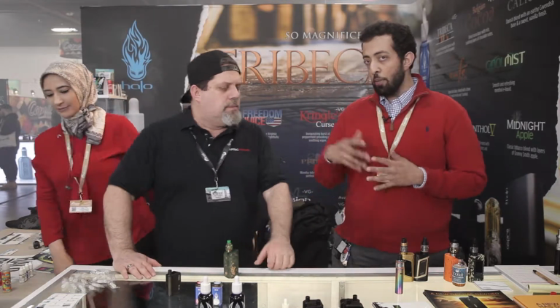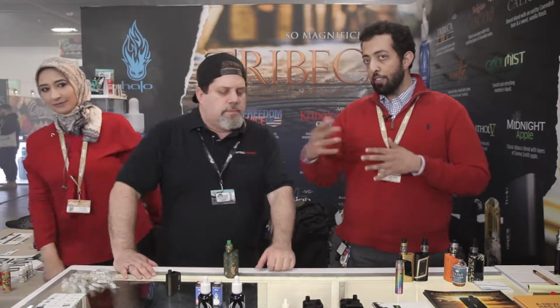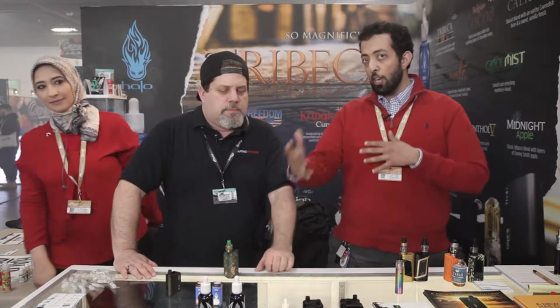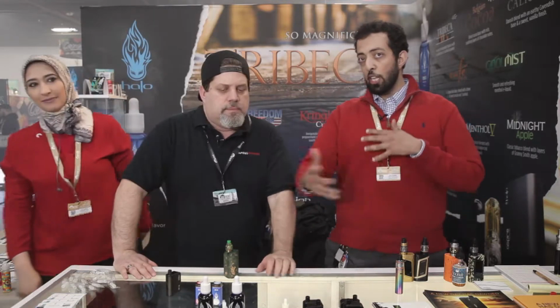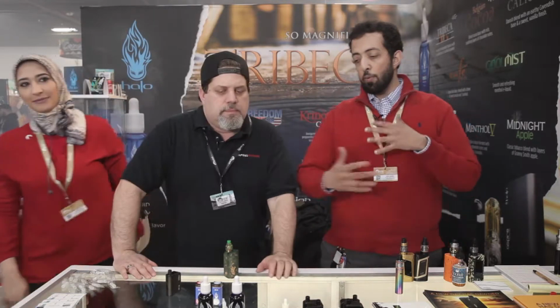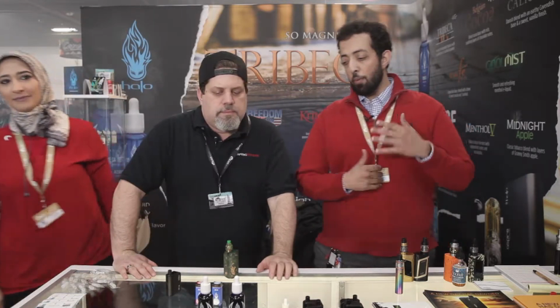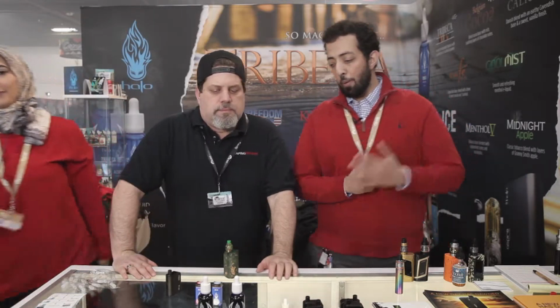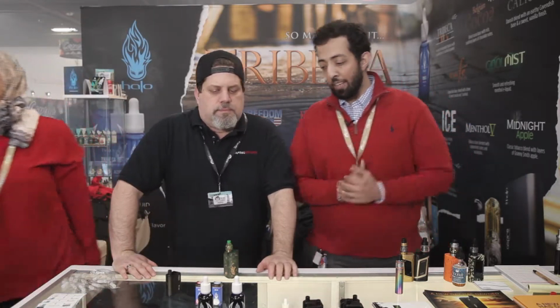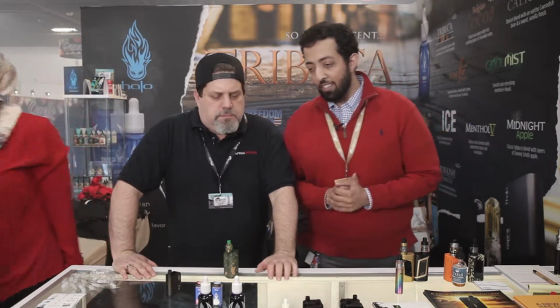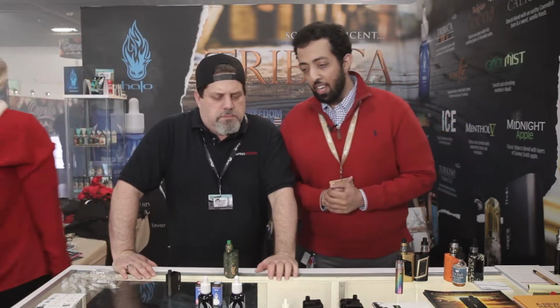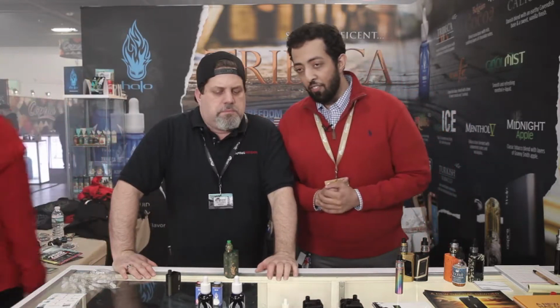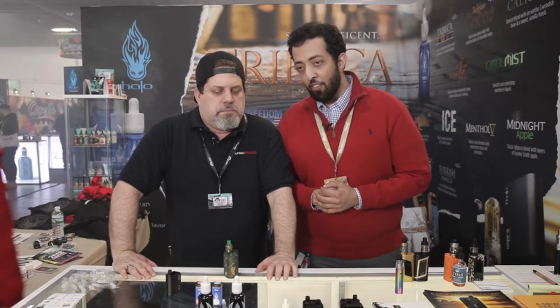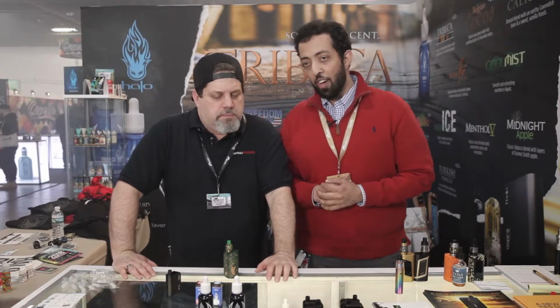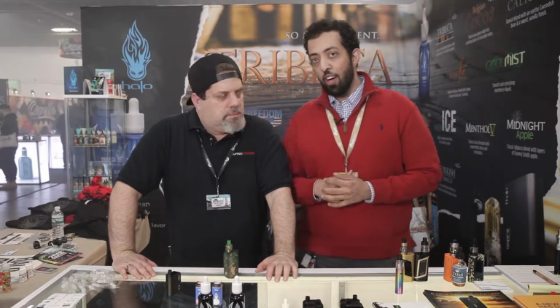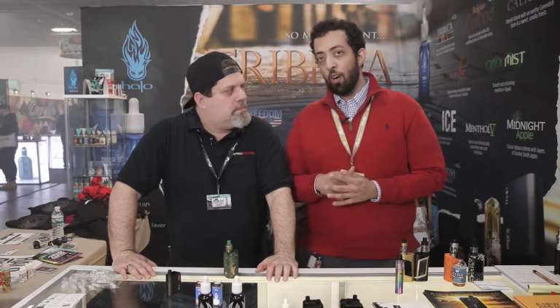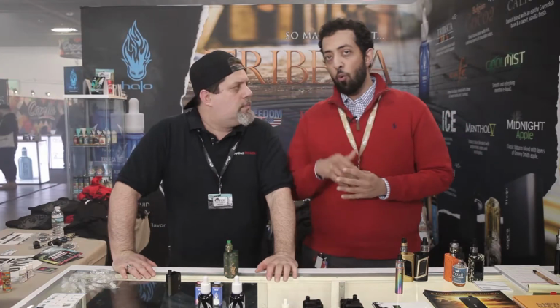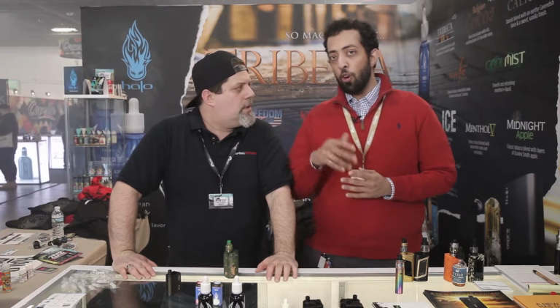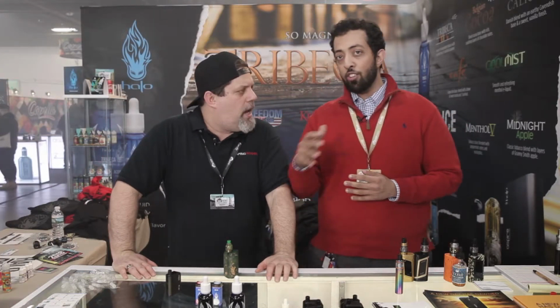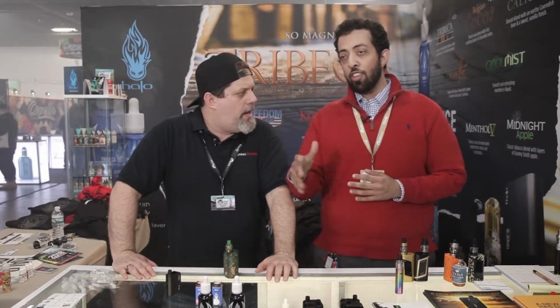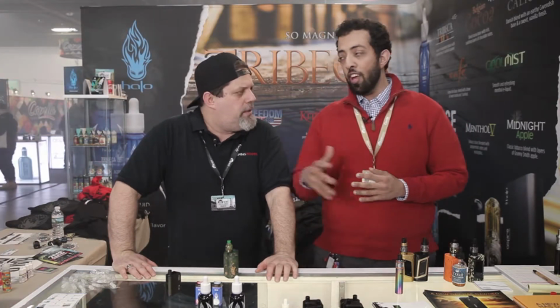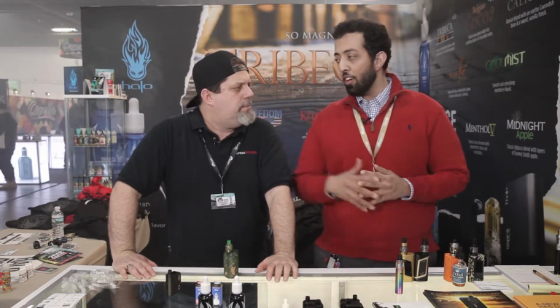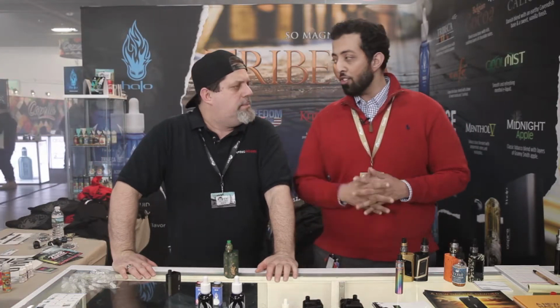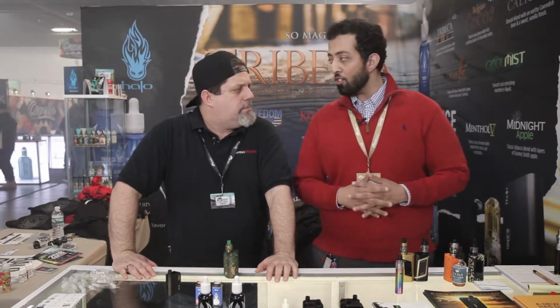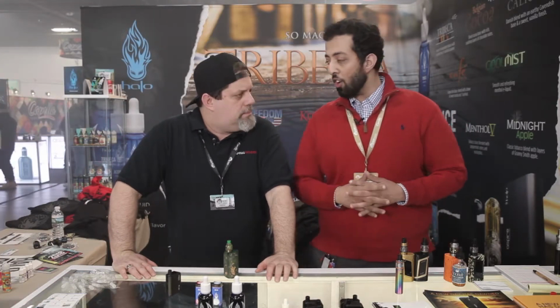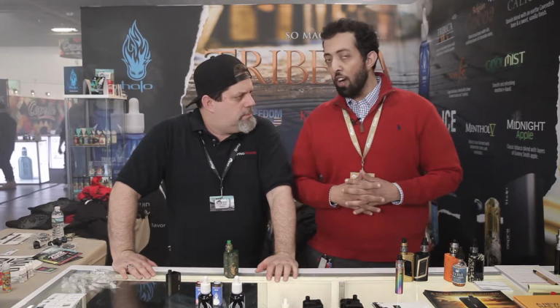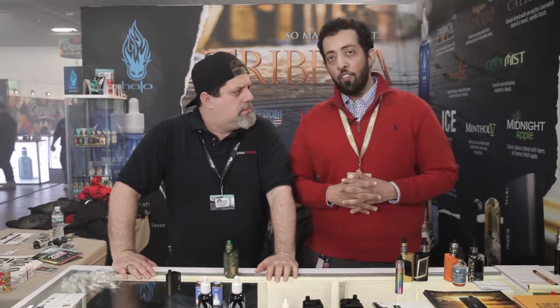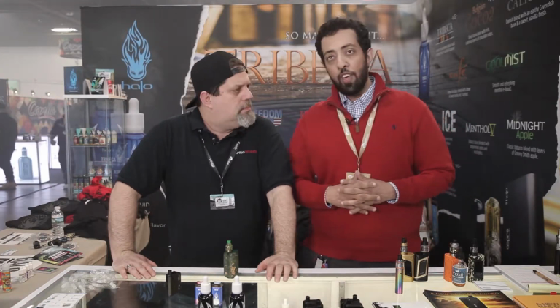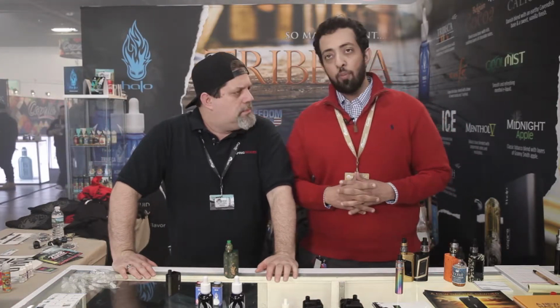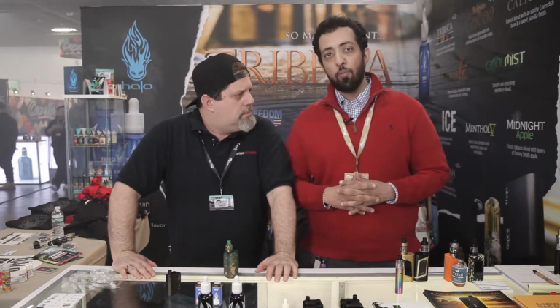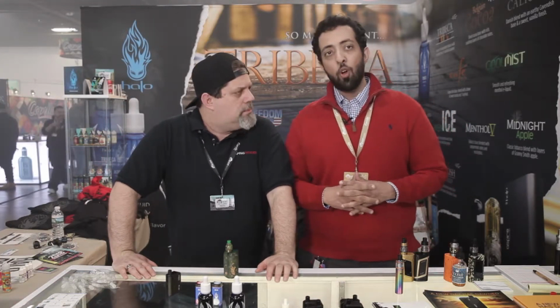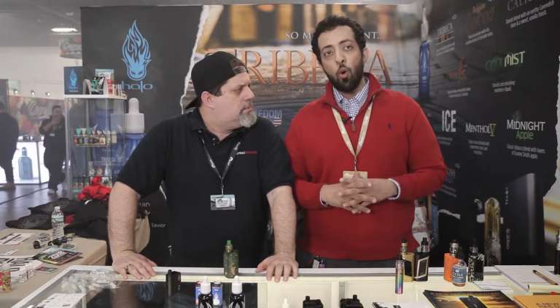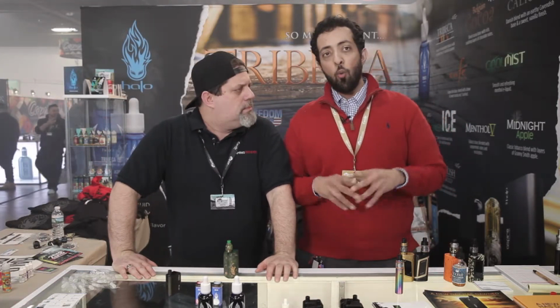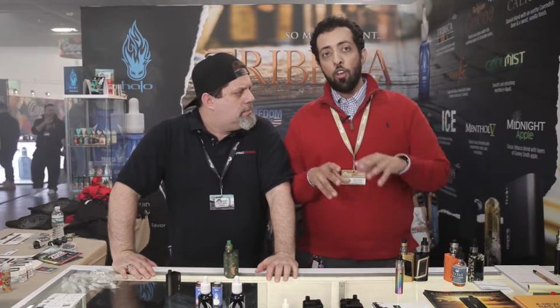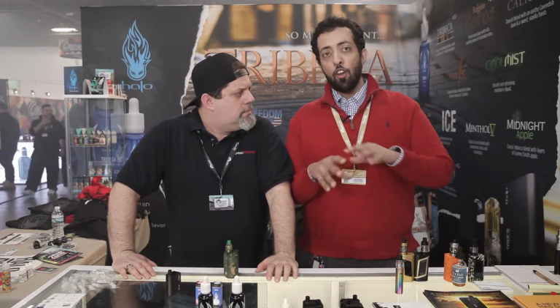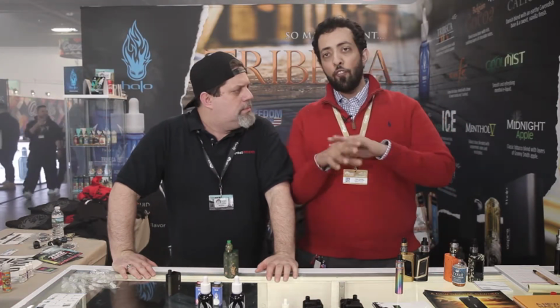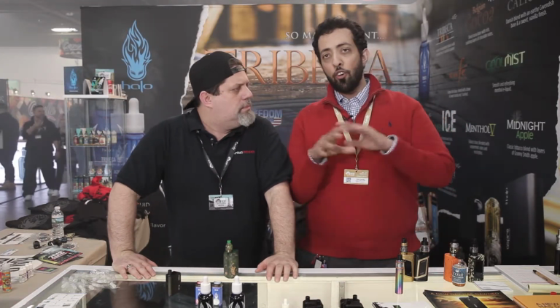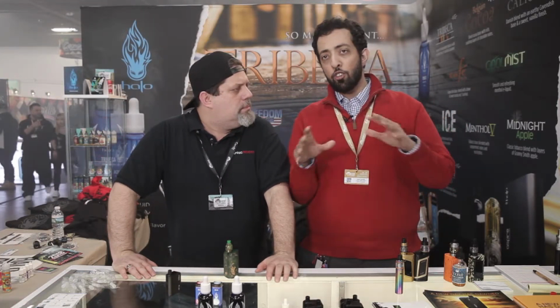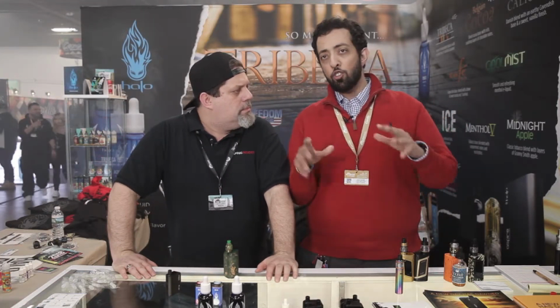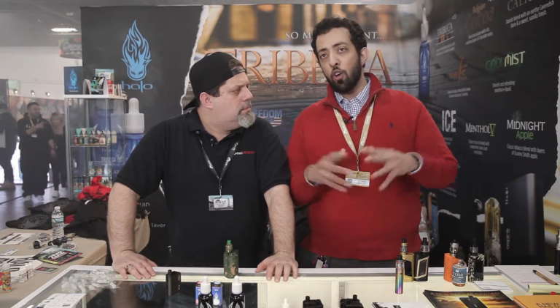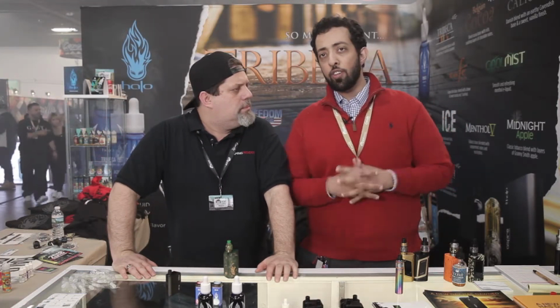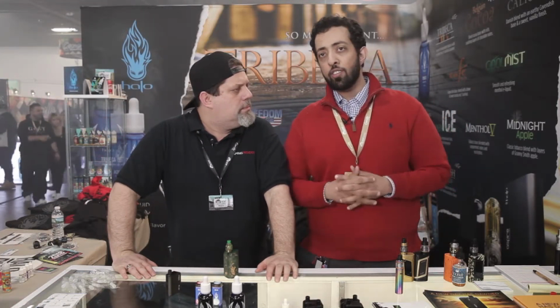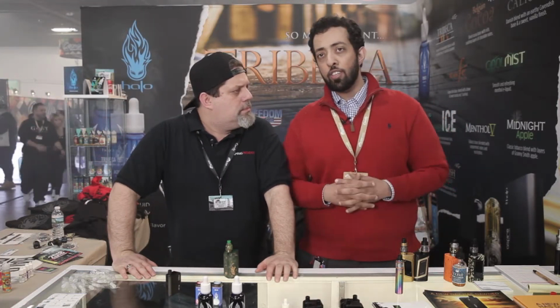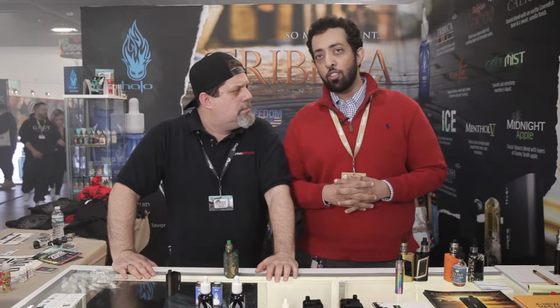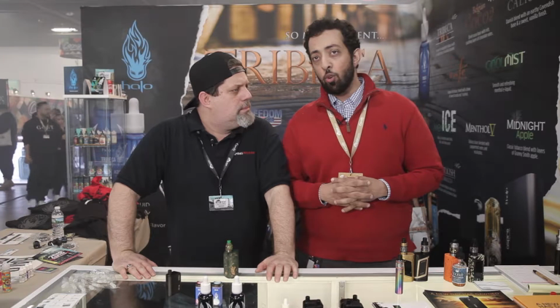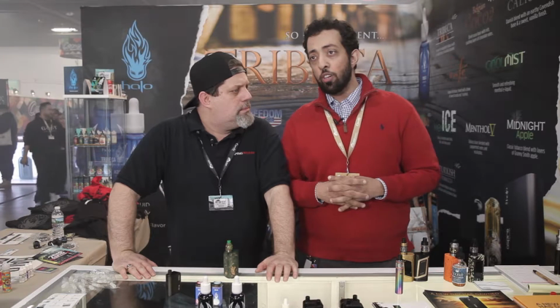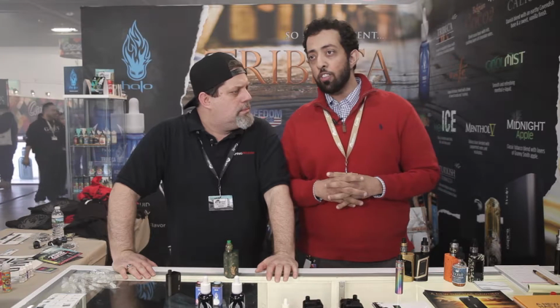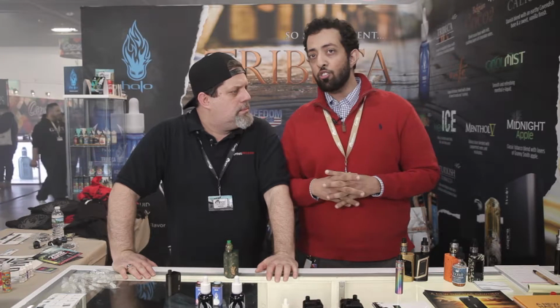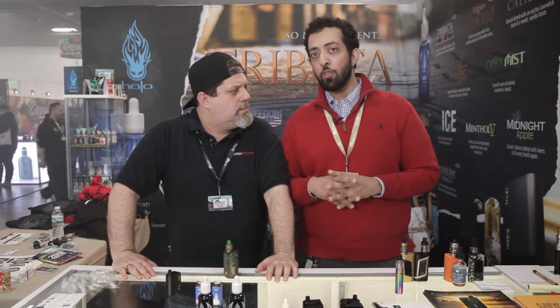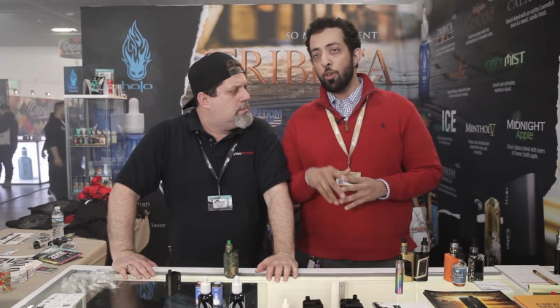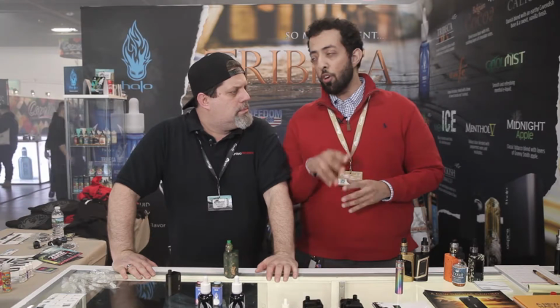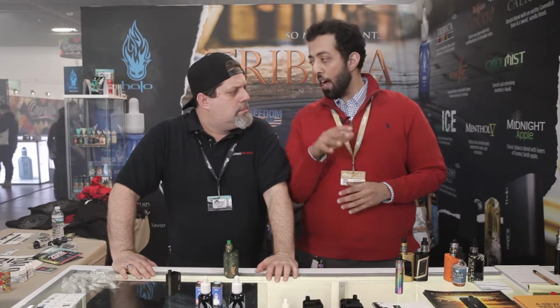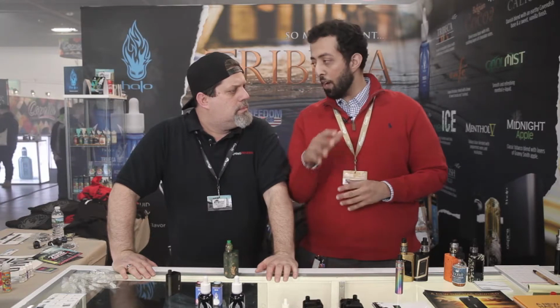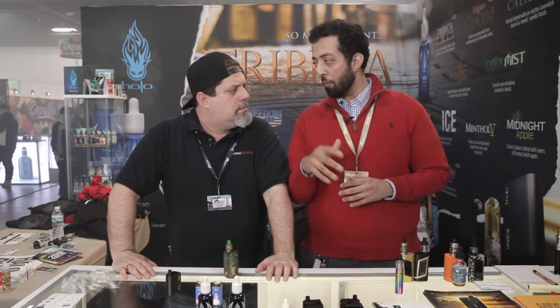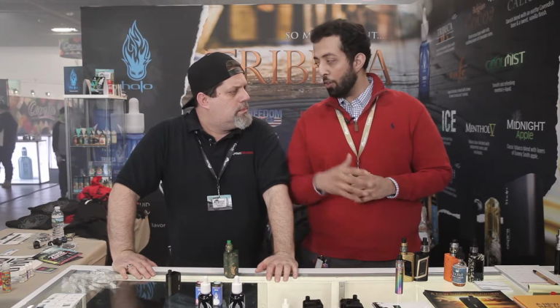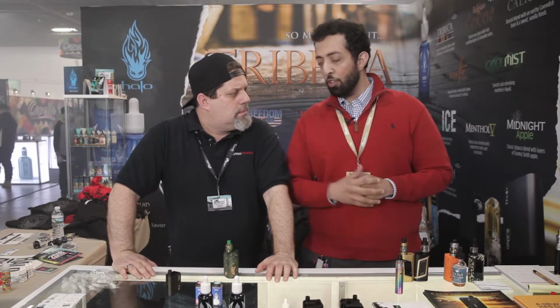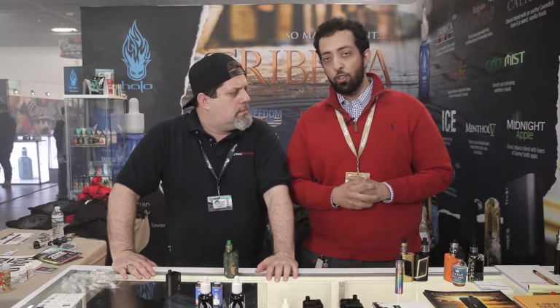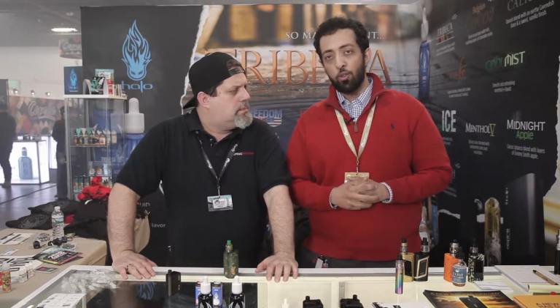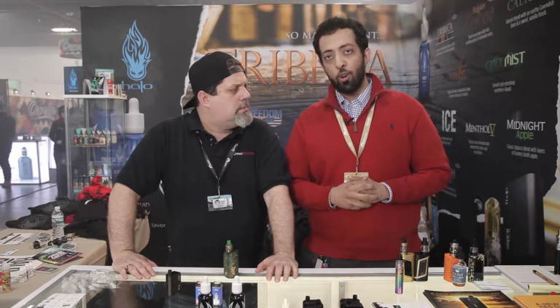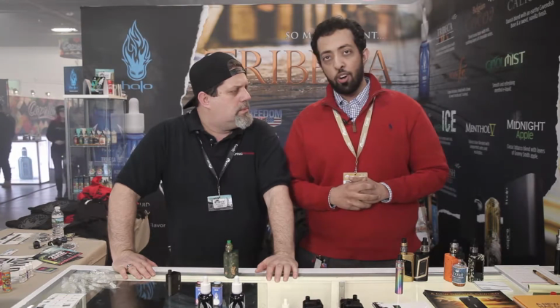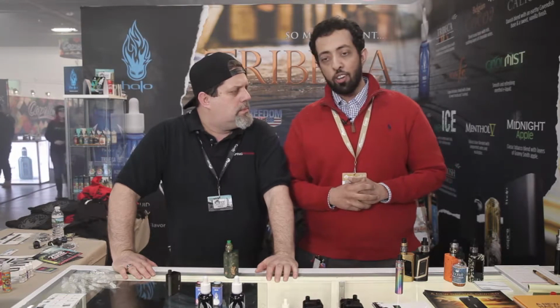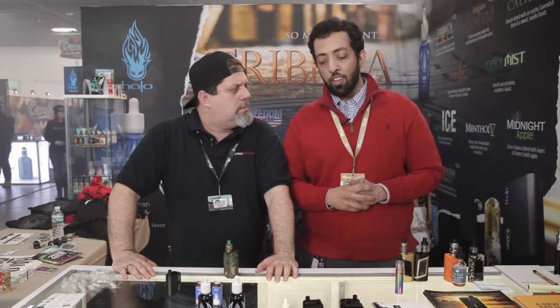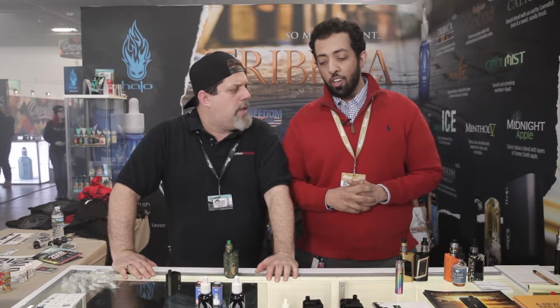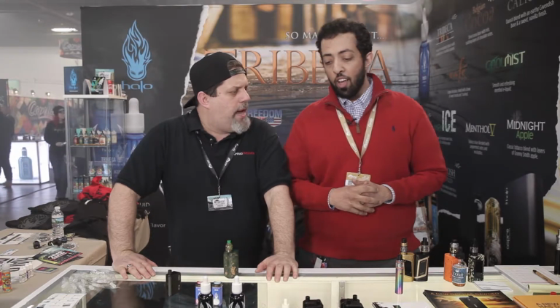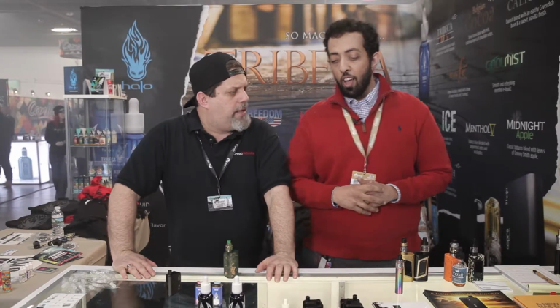Let me tell you a little bit about myself. We're Star Vape. We're your full service C-Store distributor out of Brooklyn, New York.